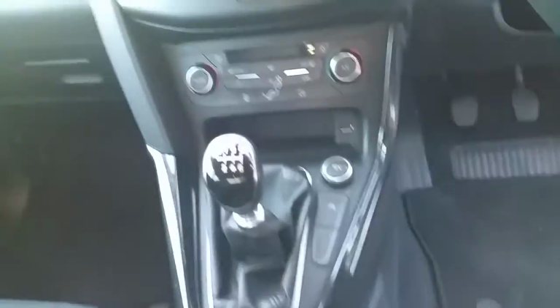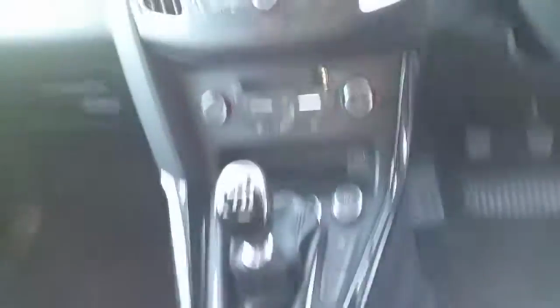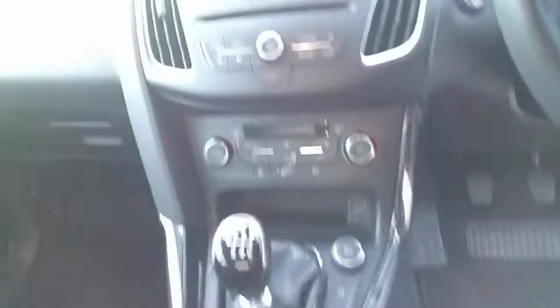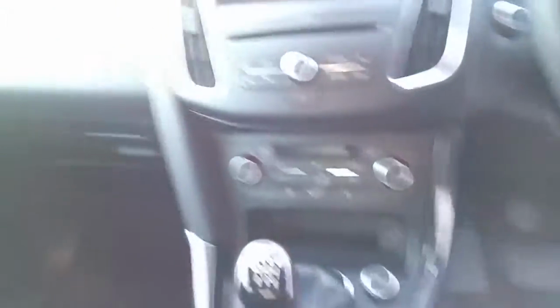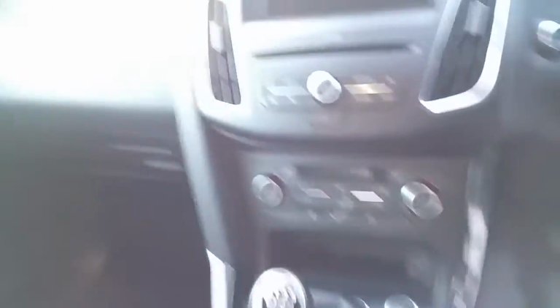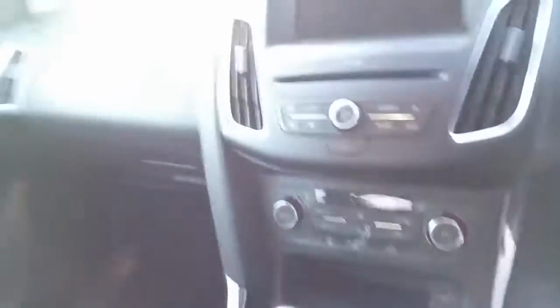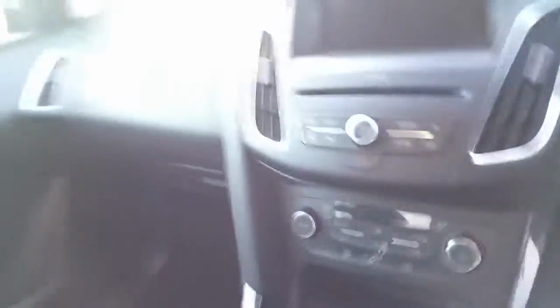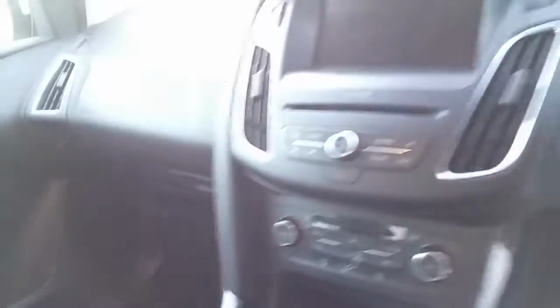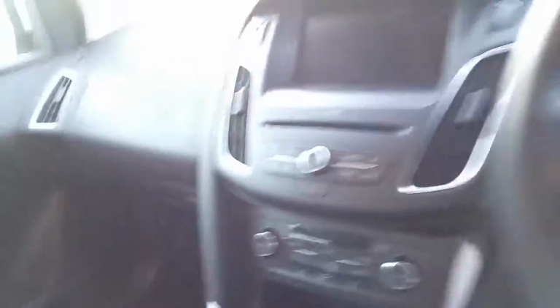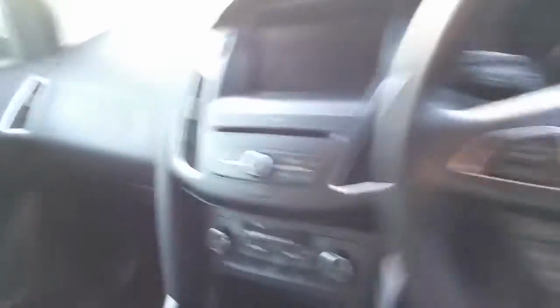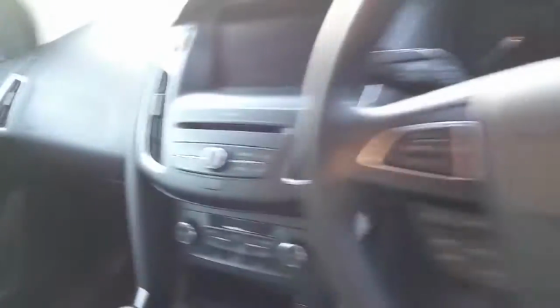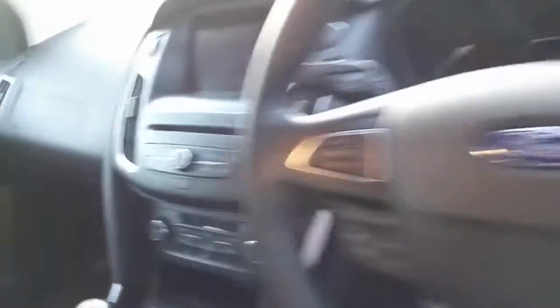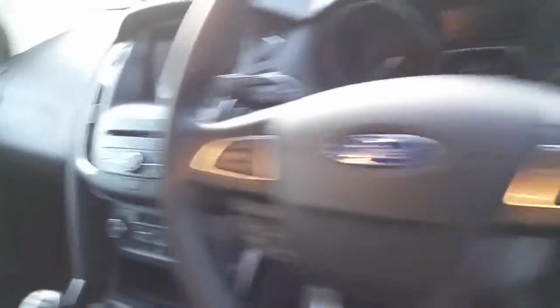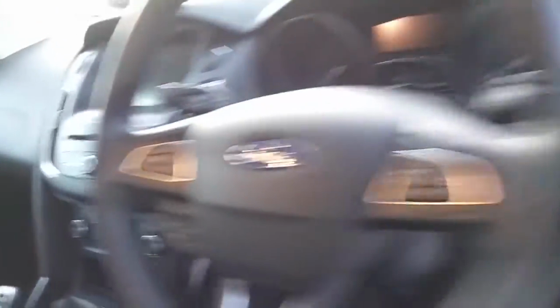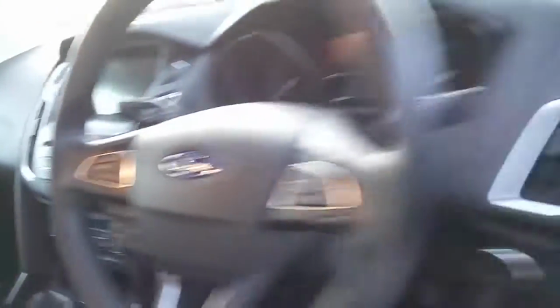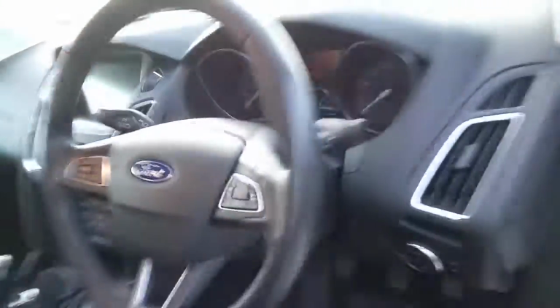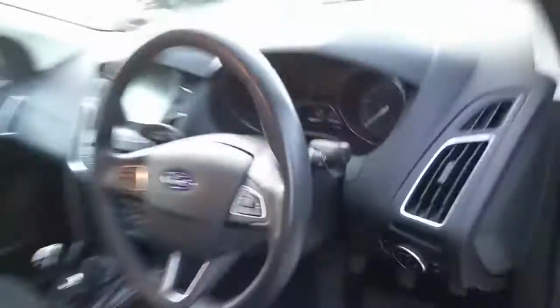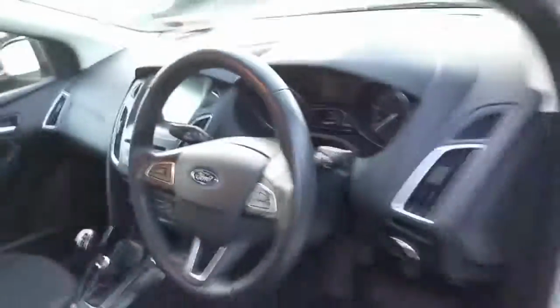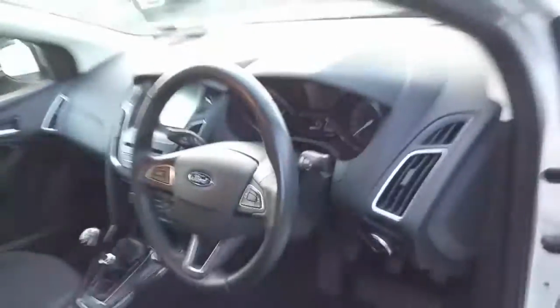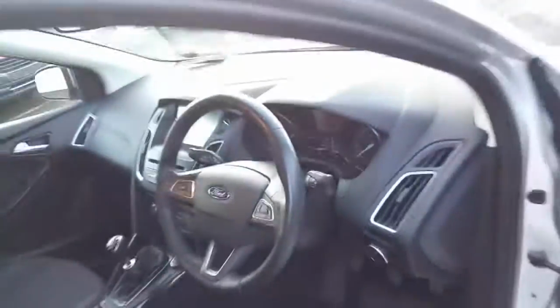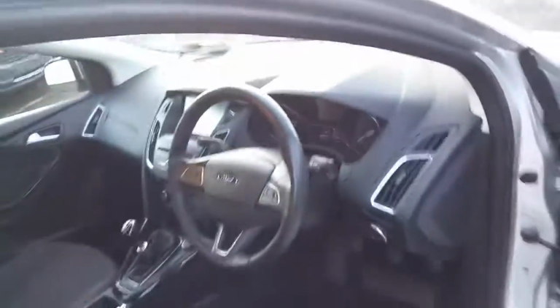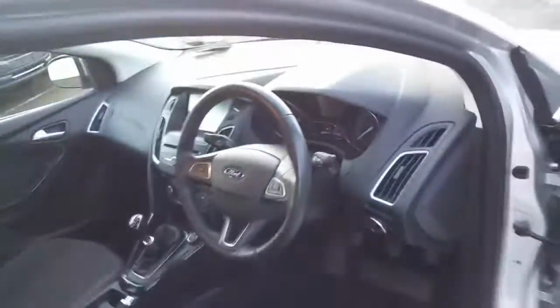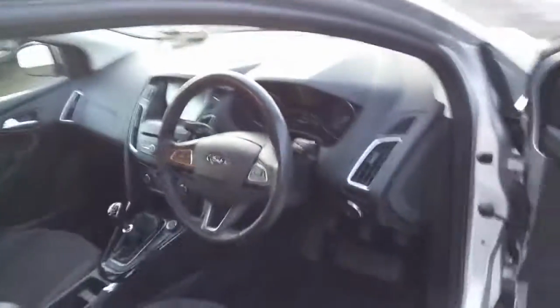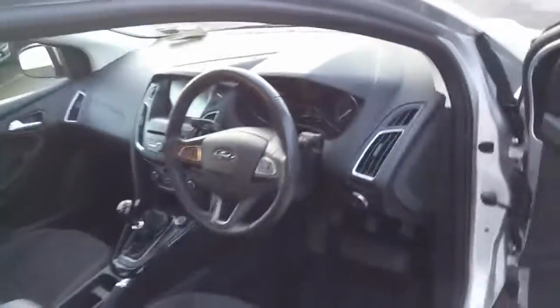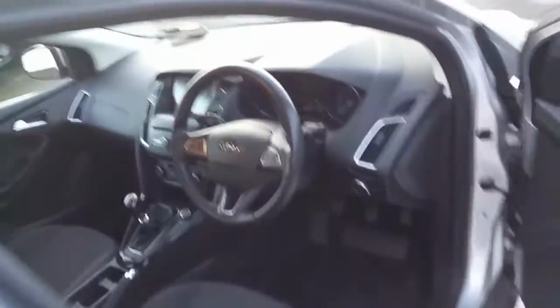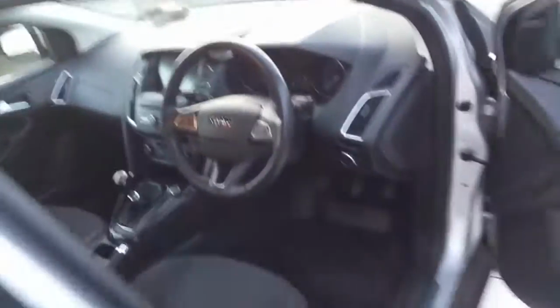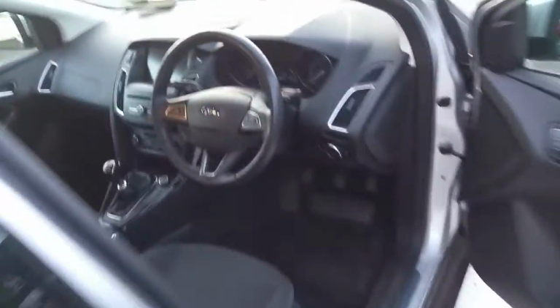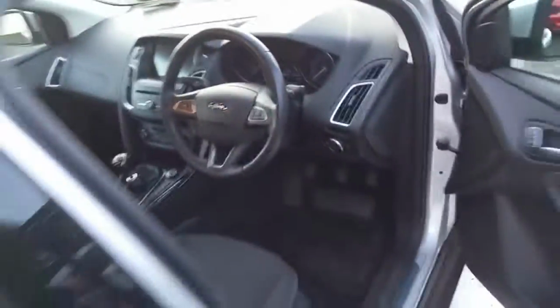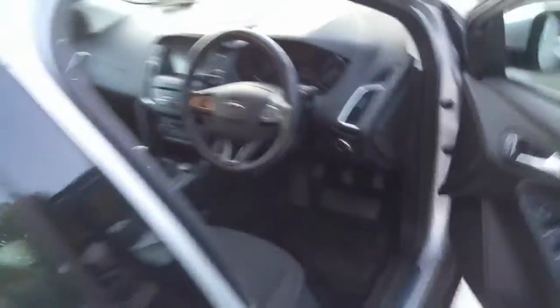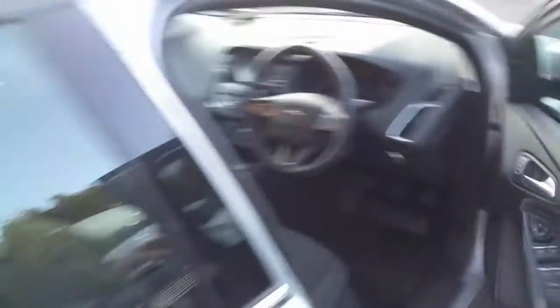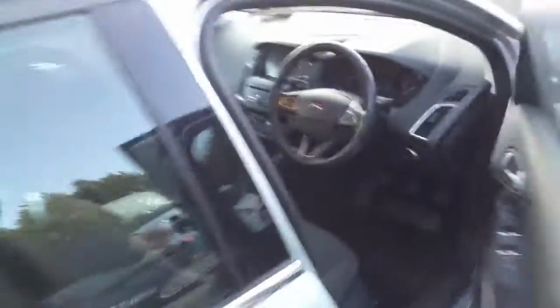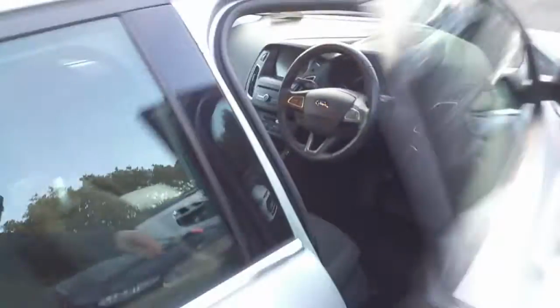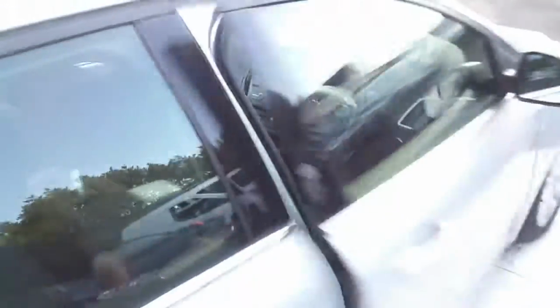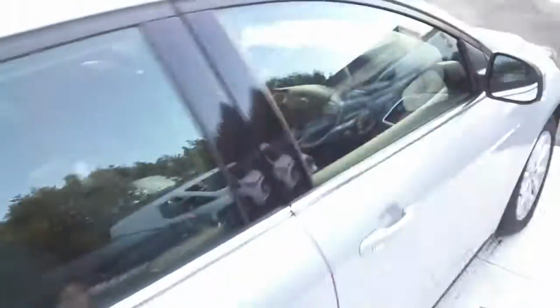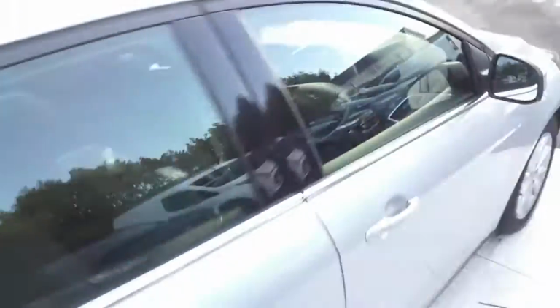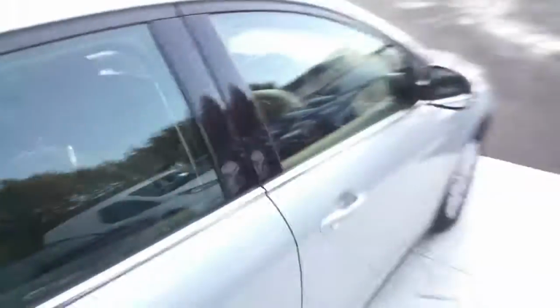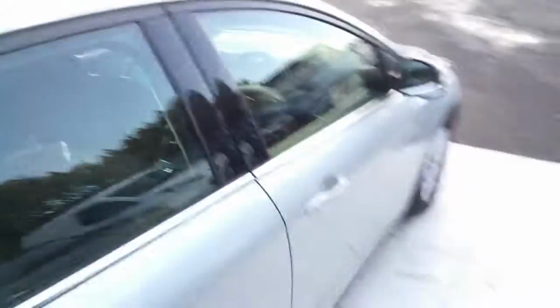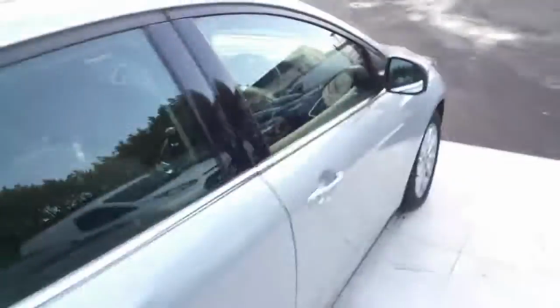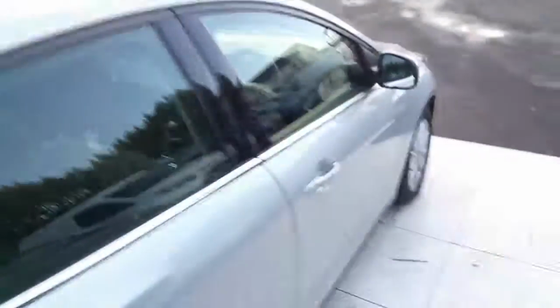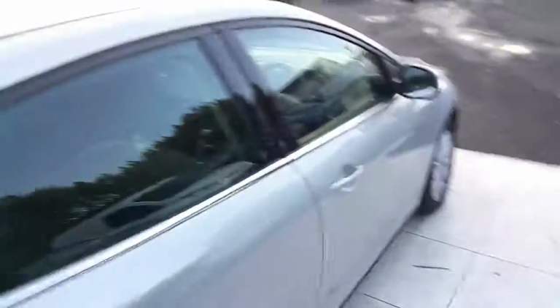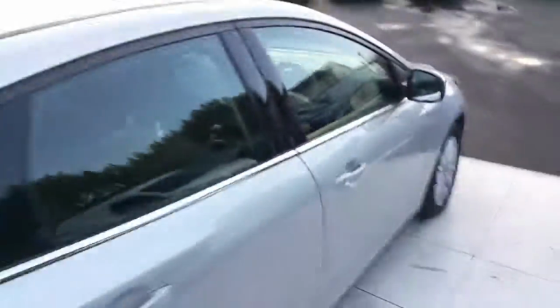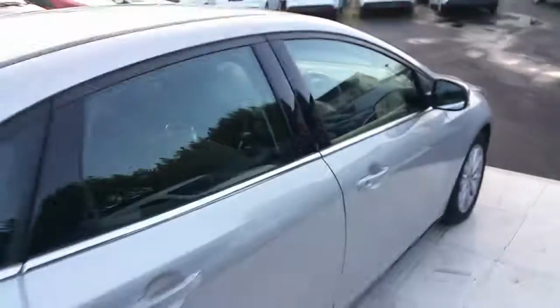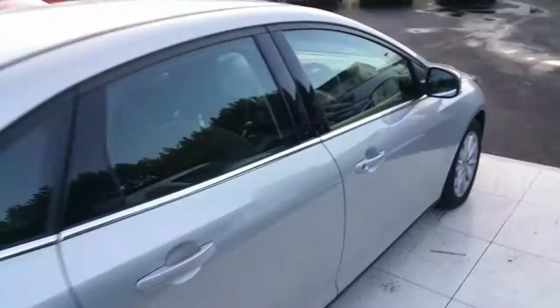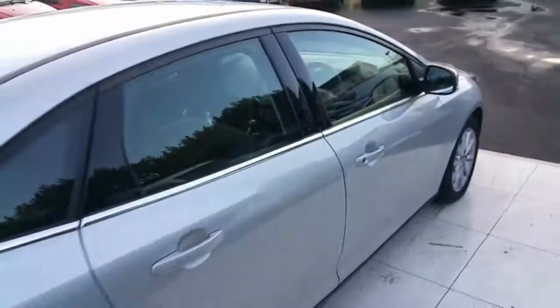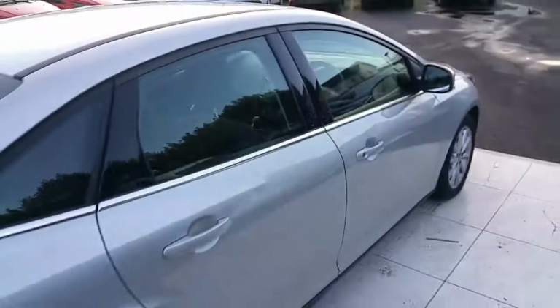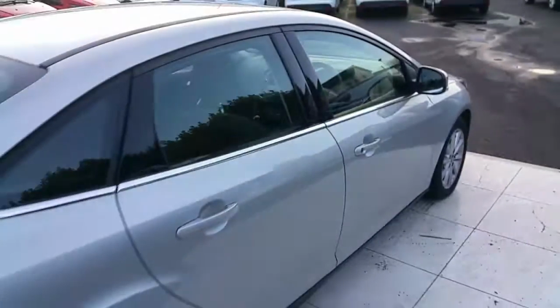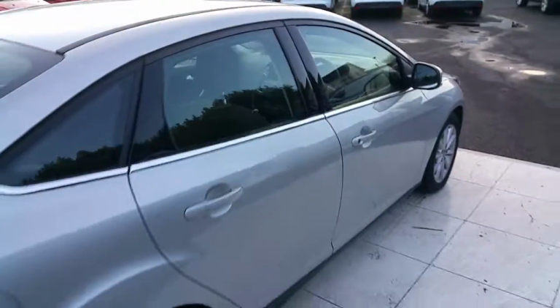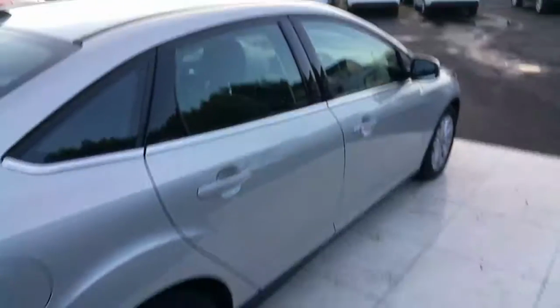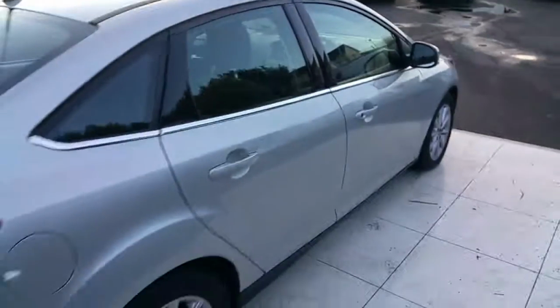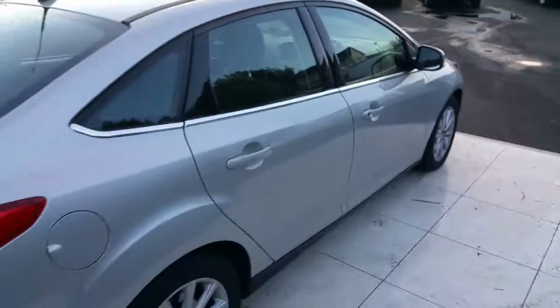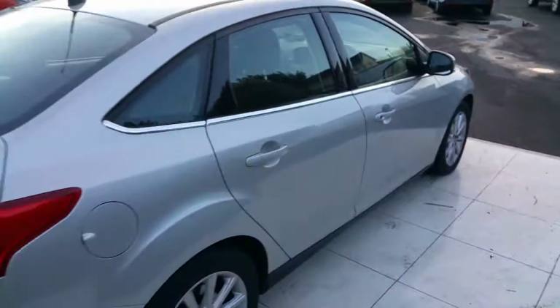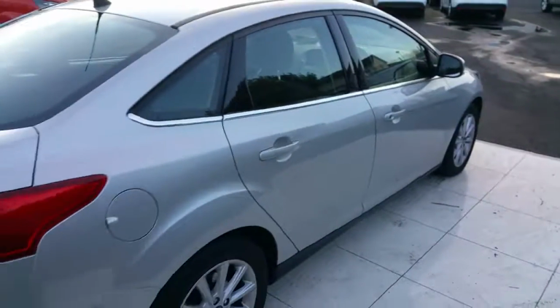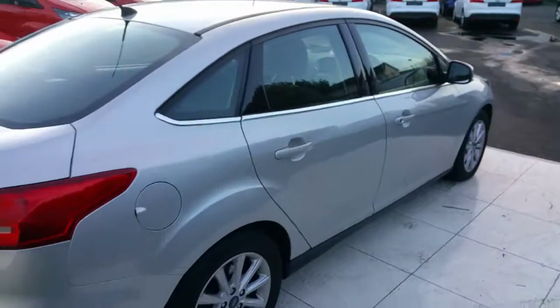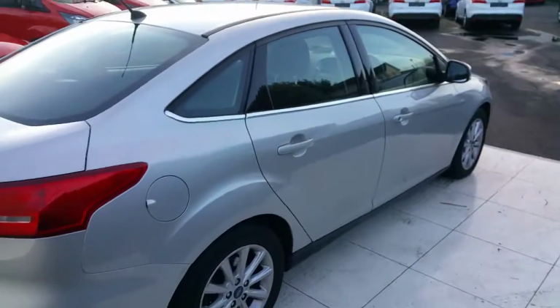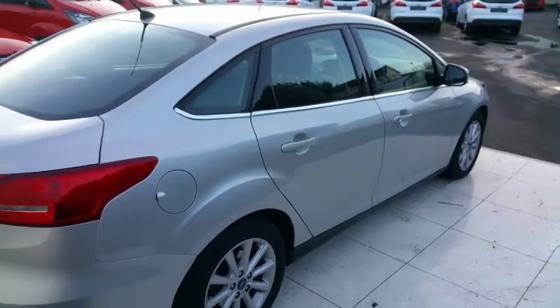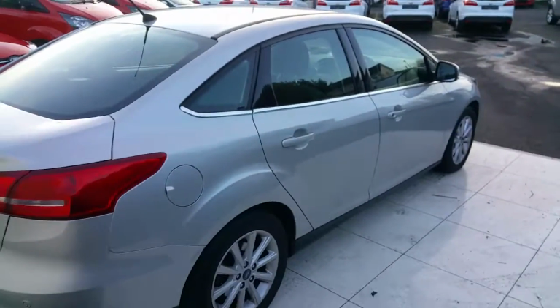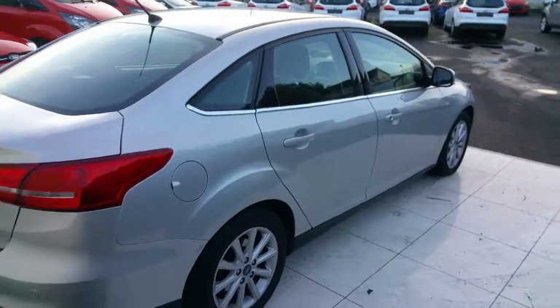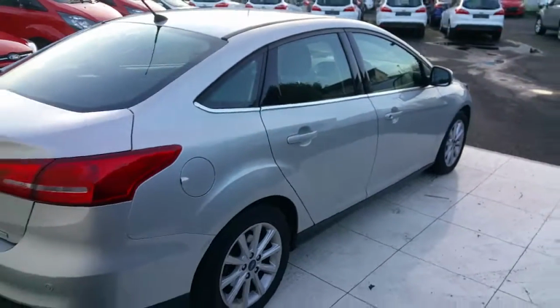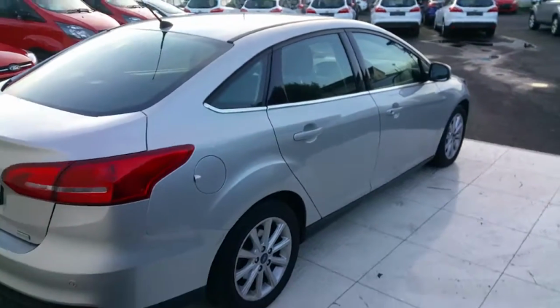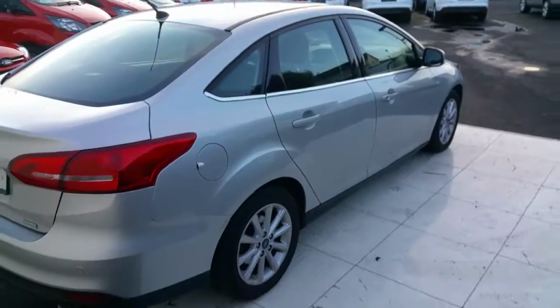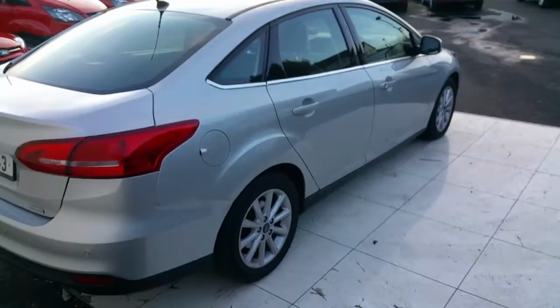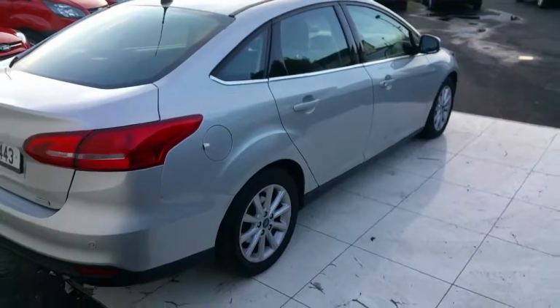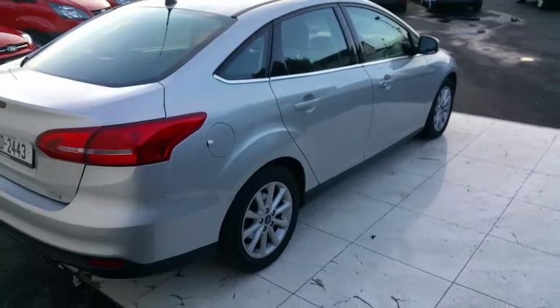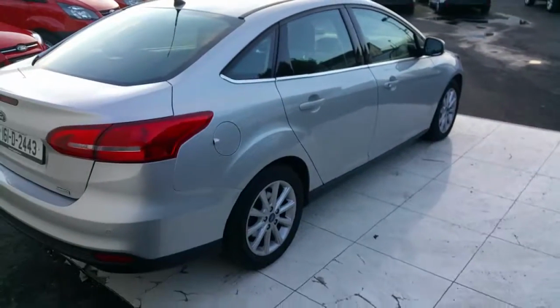For more information on this vehicle, see us here at Joe Duffy Ford or go online to joeduffy.ie.